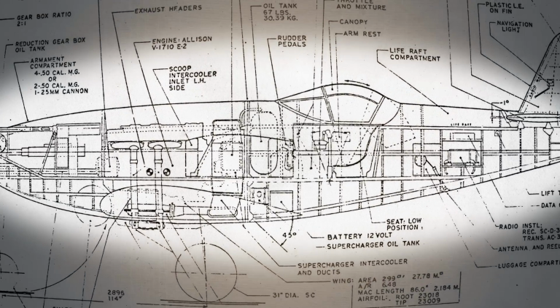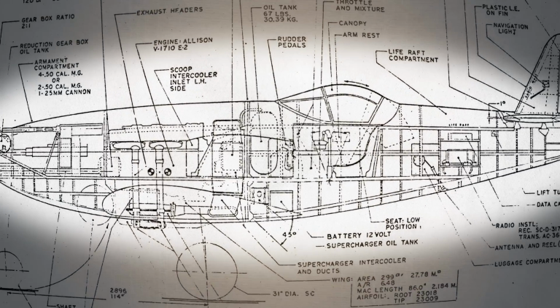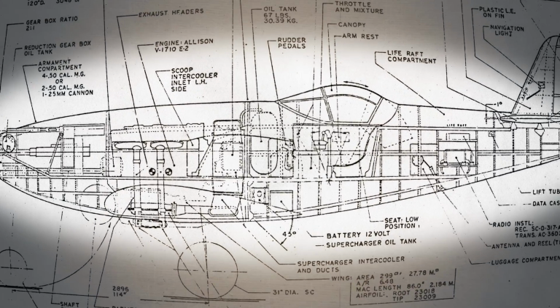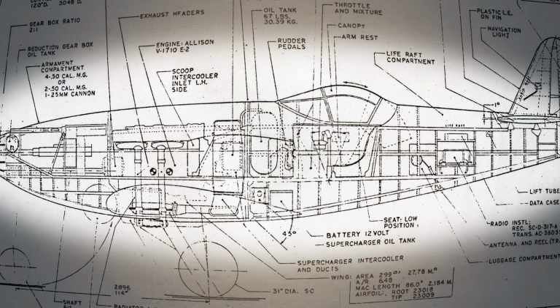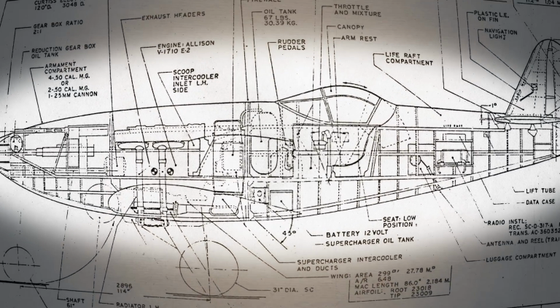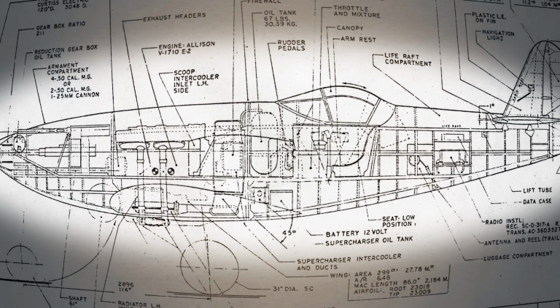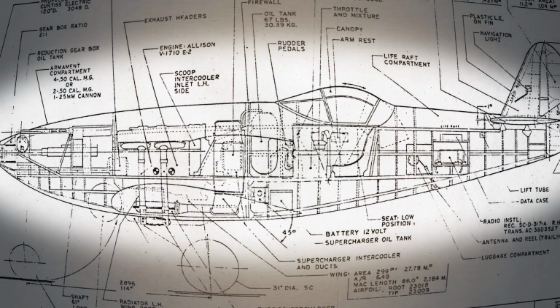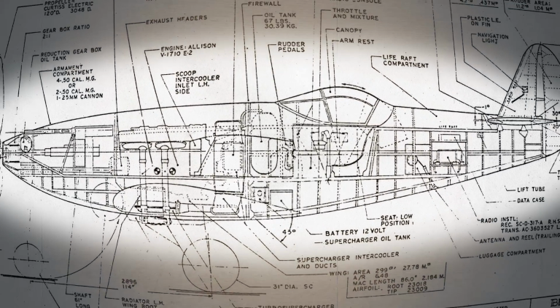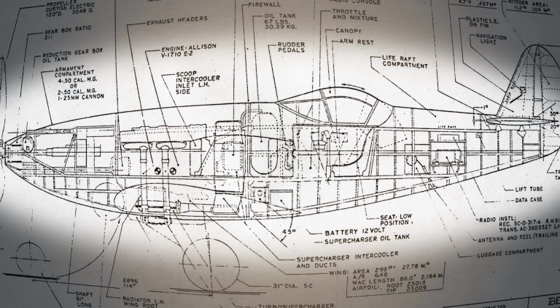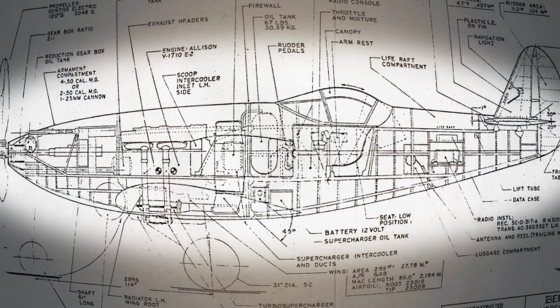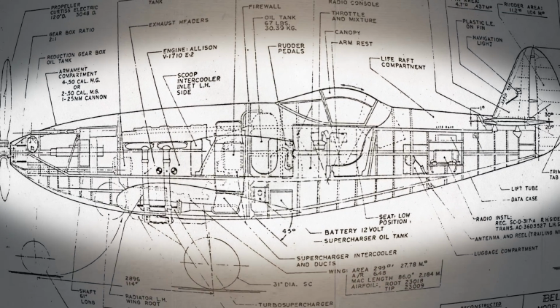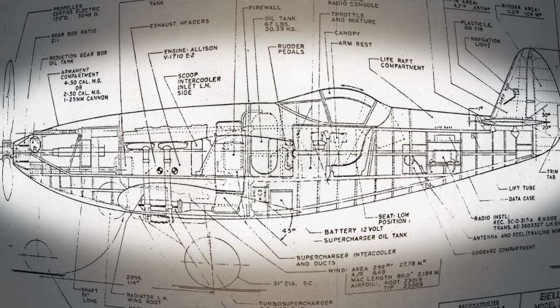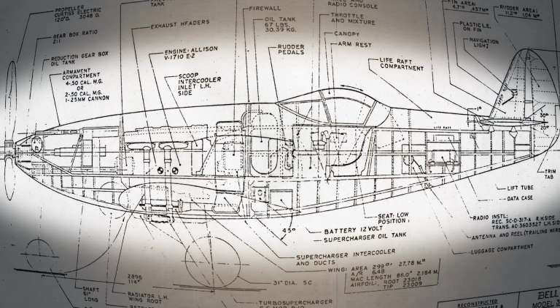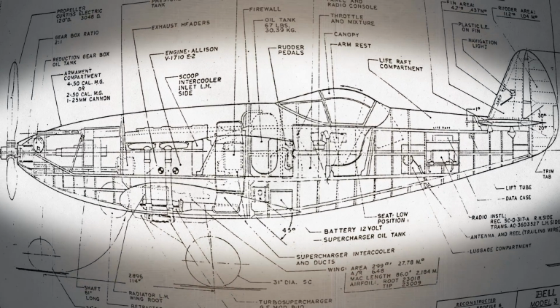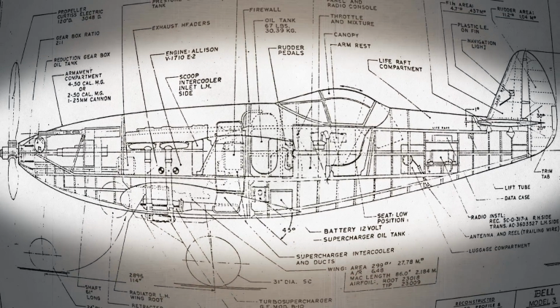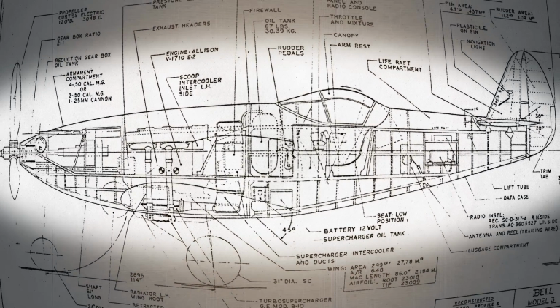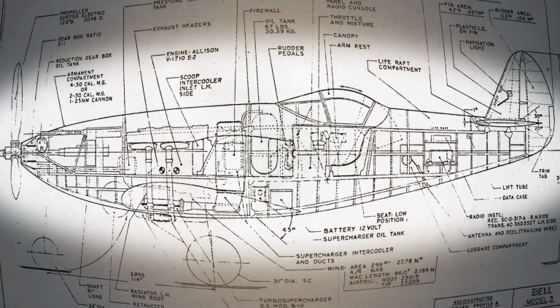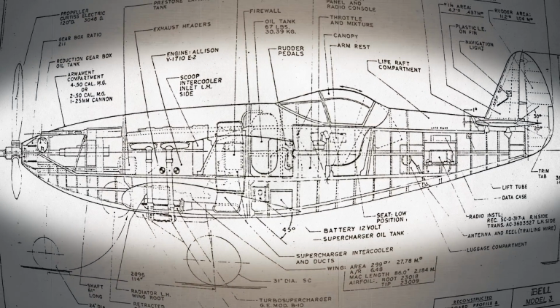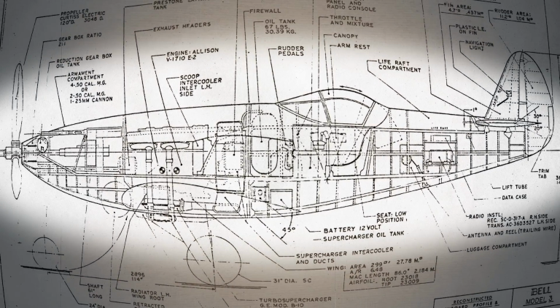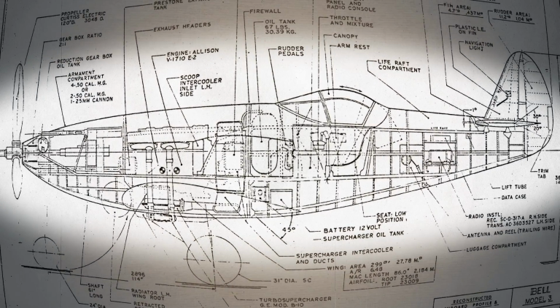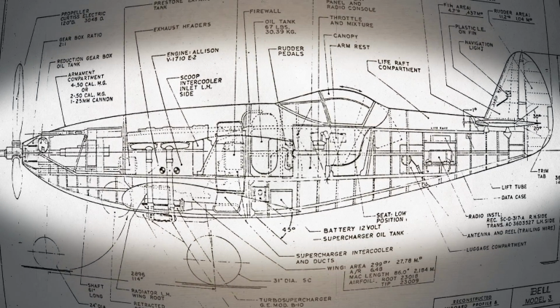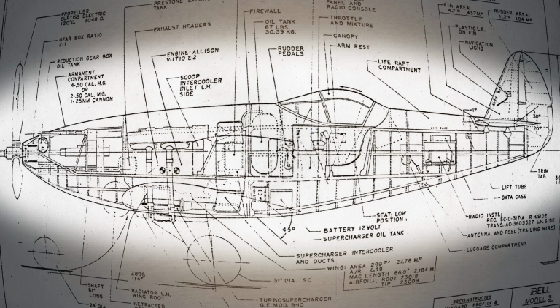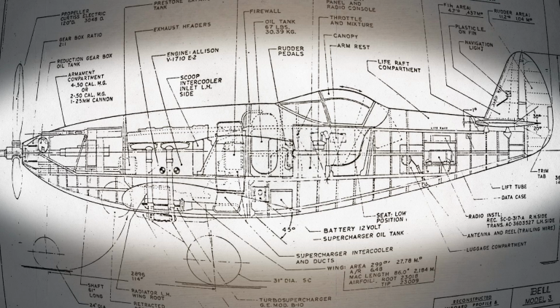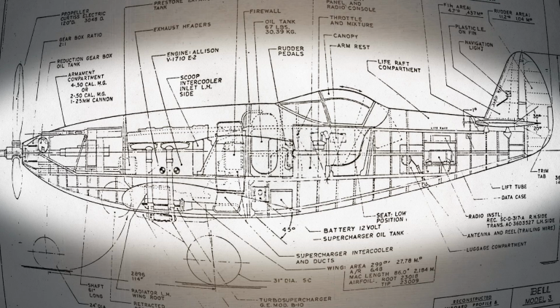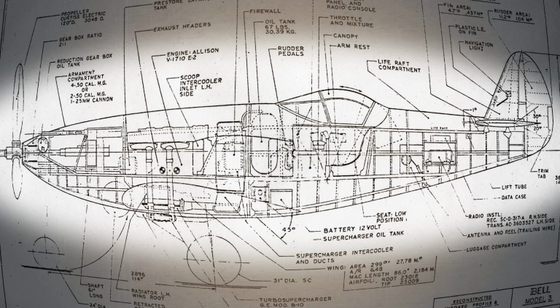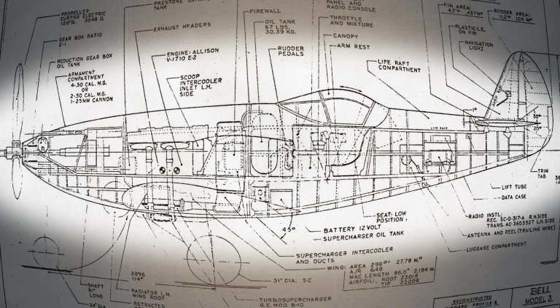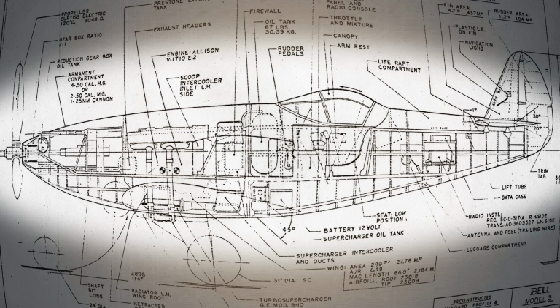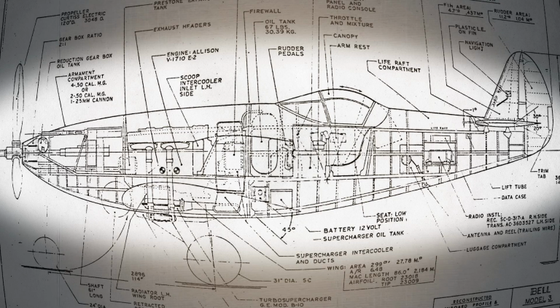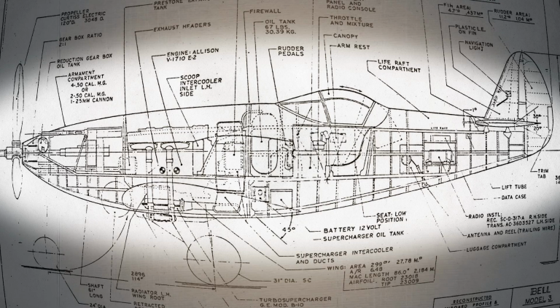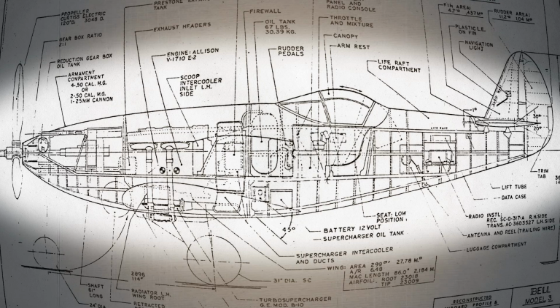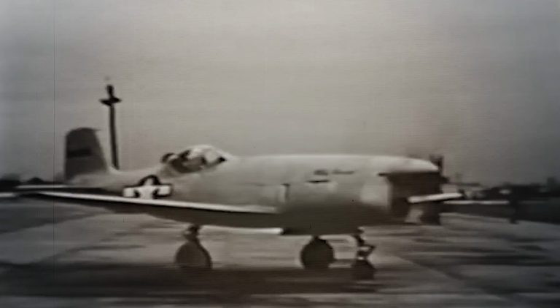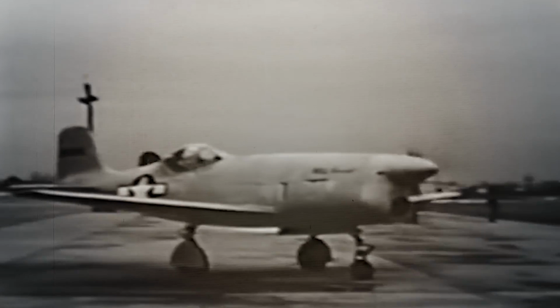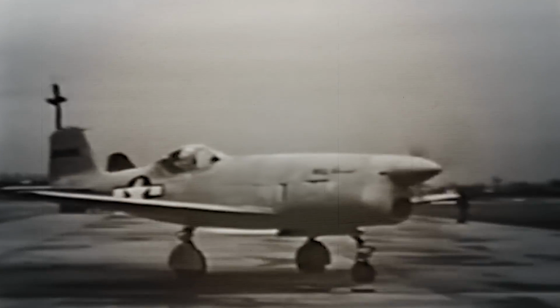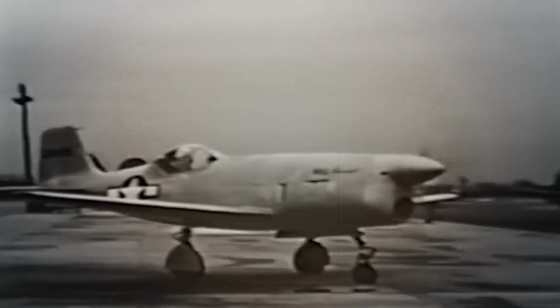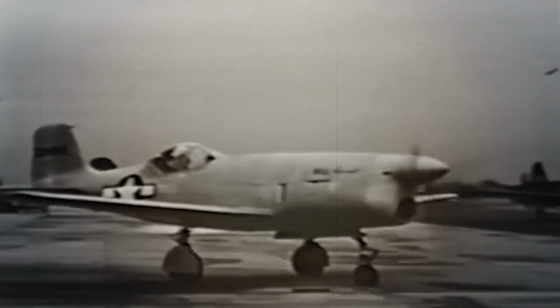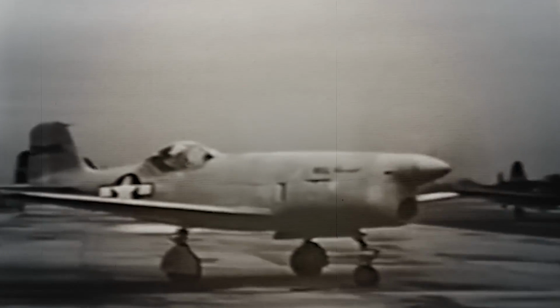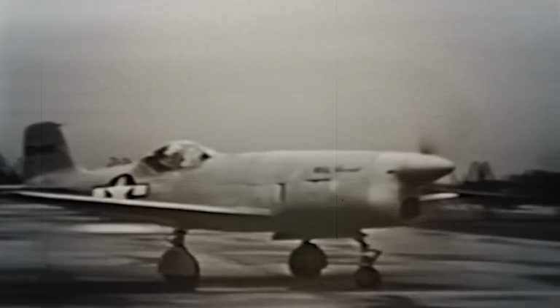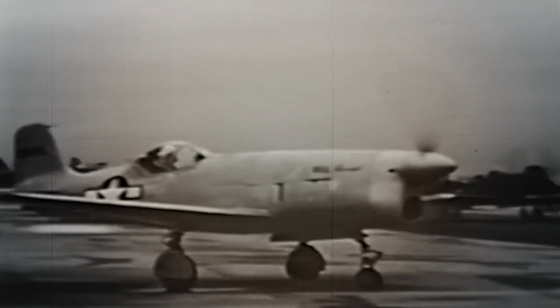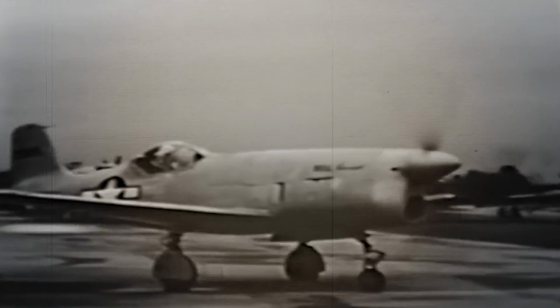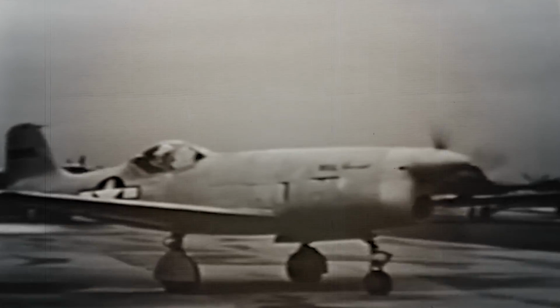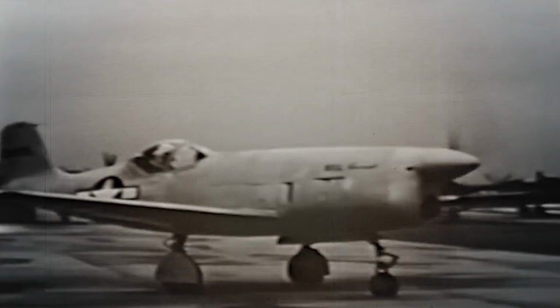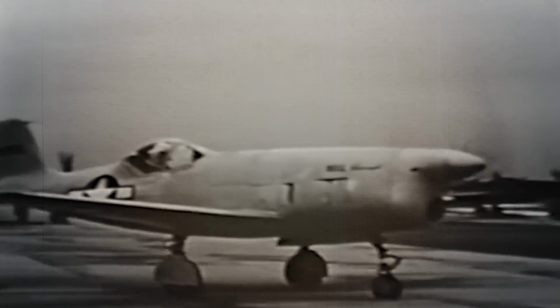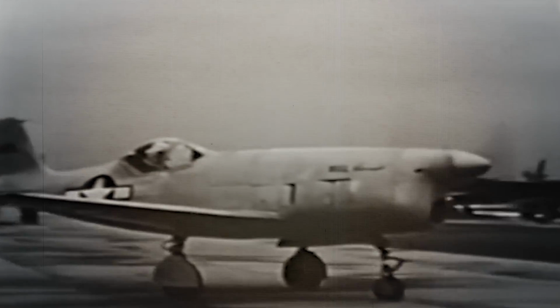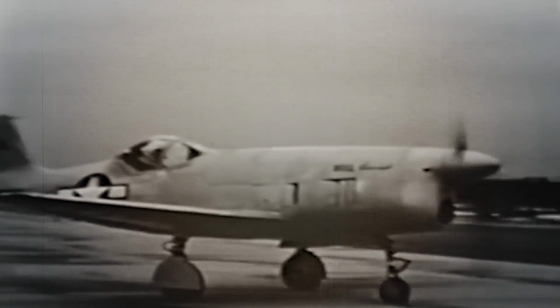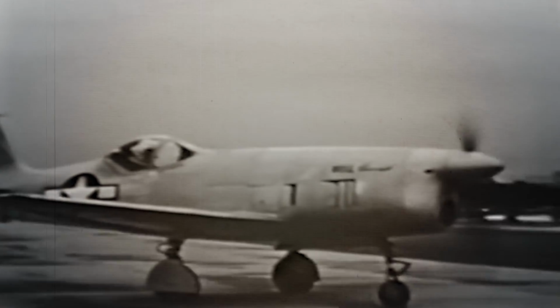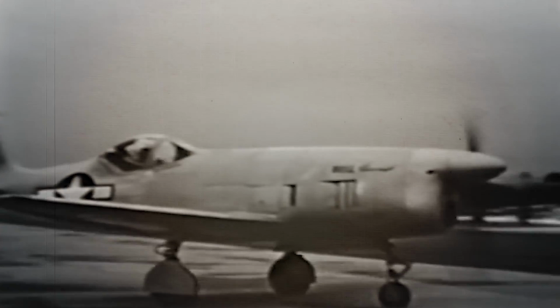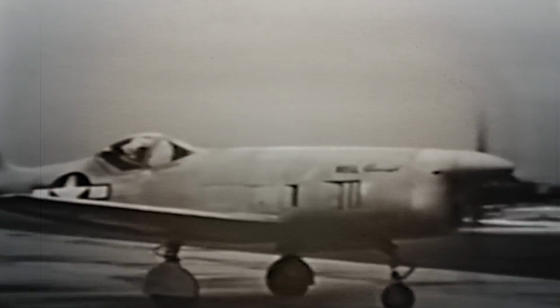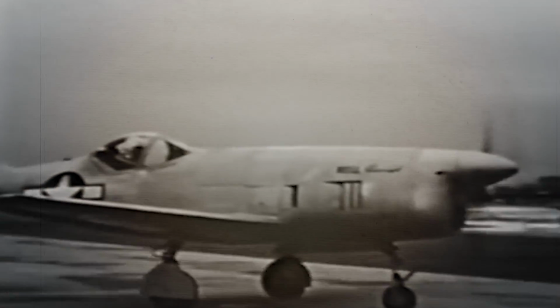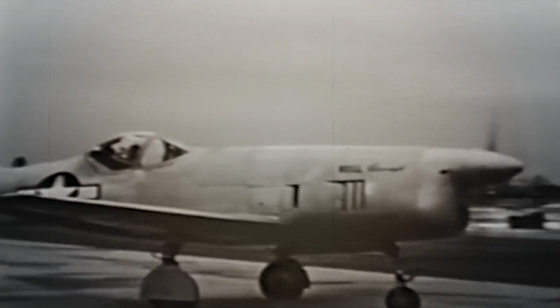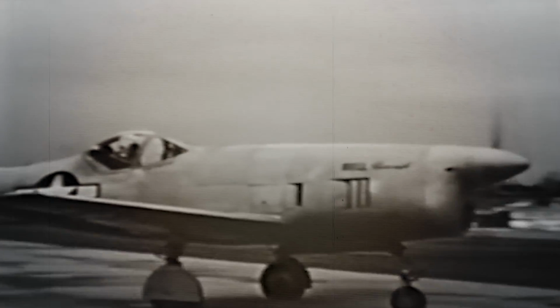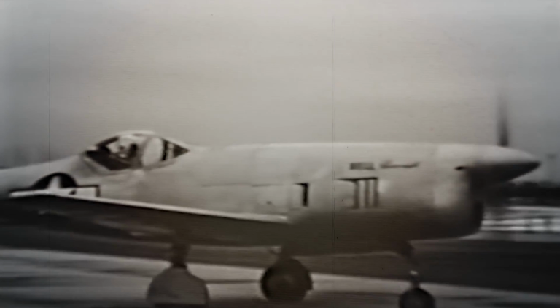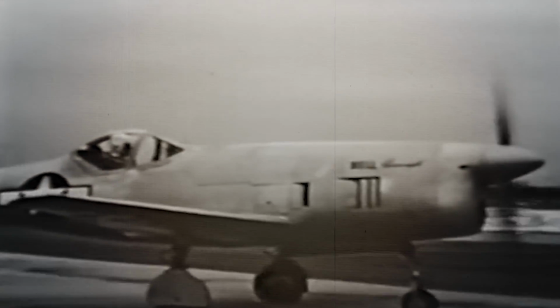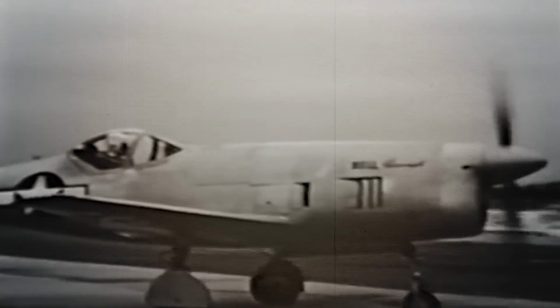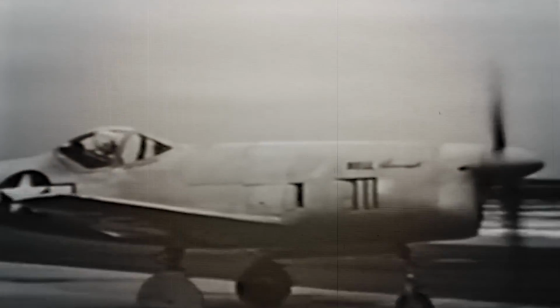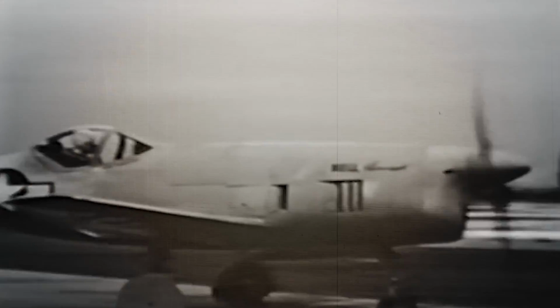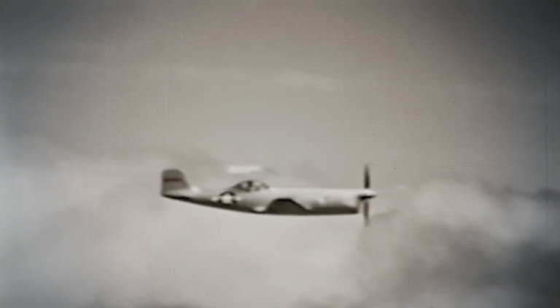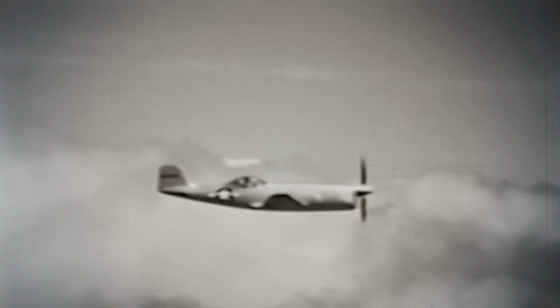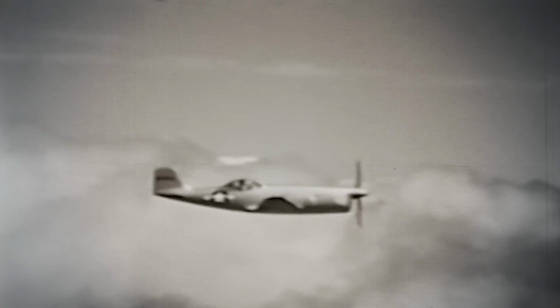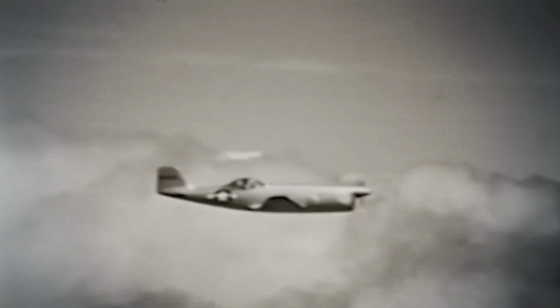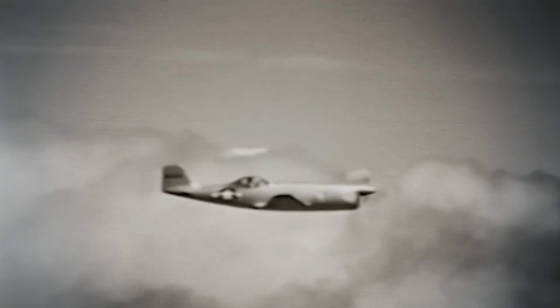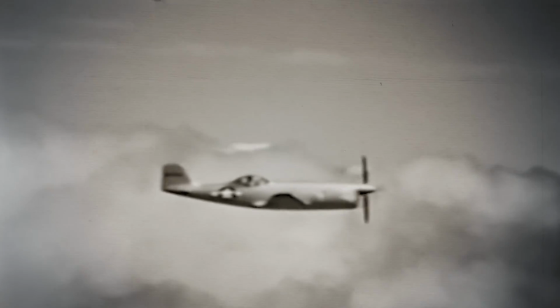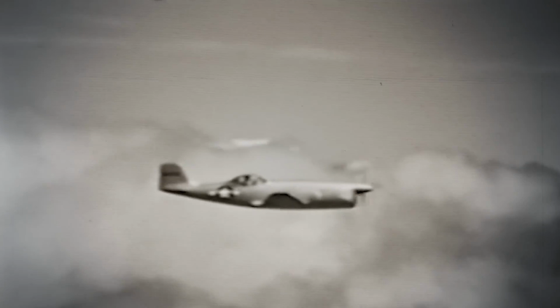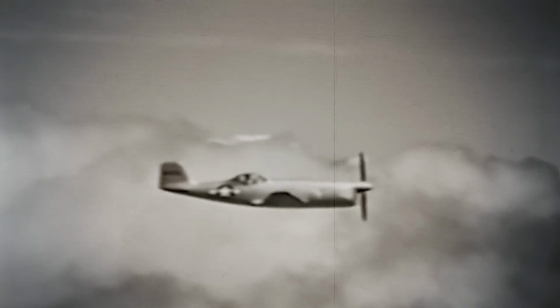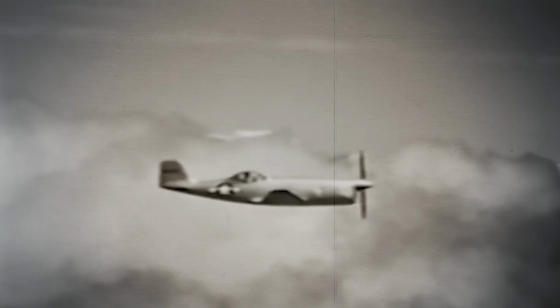Bell Aircraft thought they had come up with a clever answer. The Bell XP-77 would be made mostly of wood.